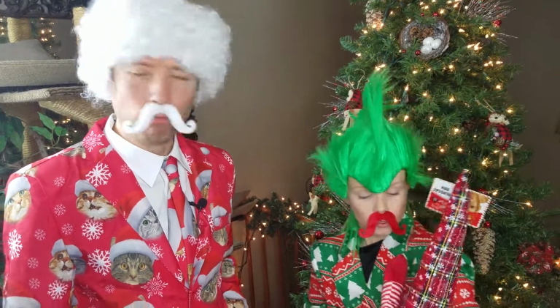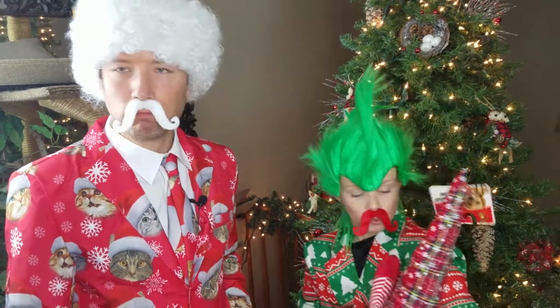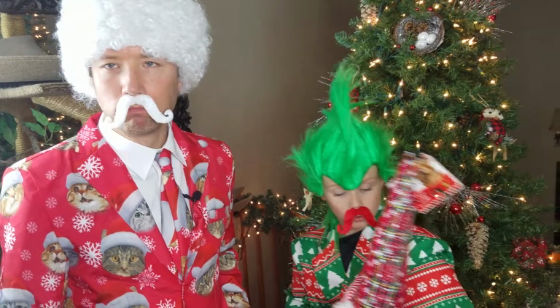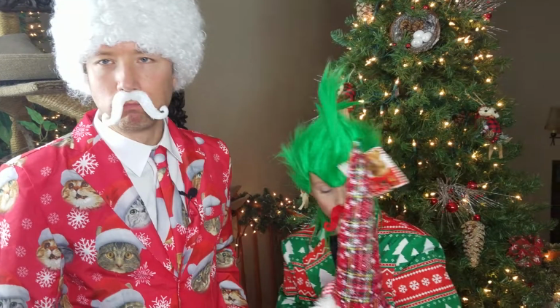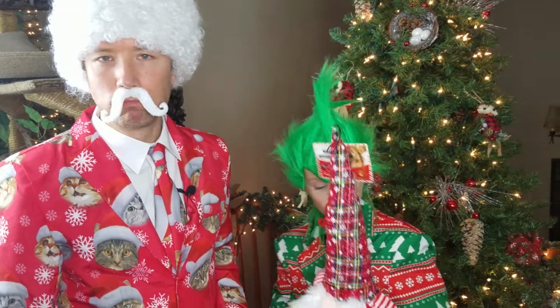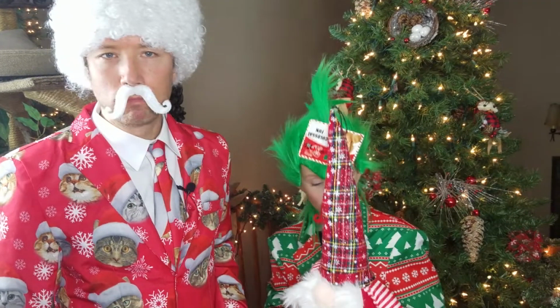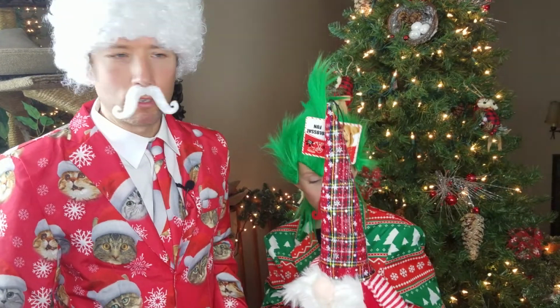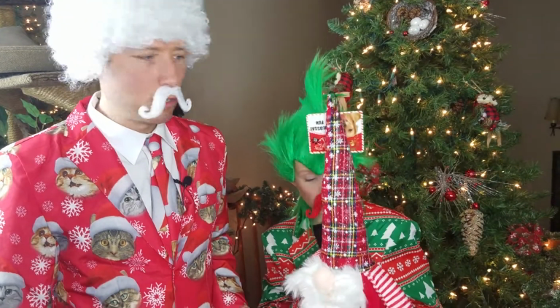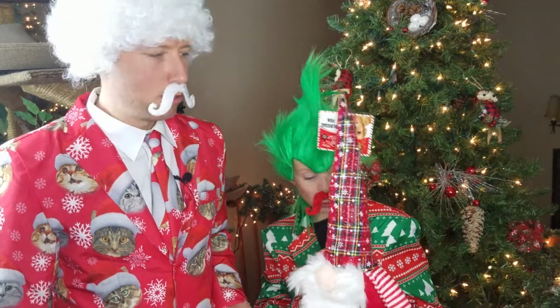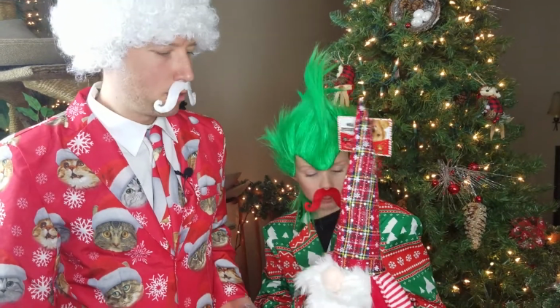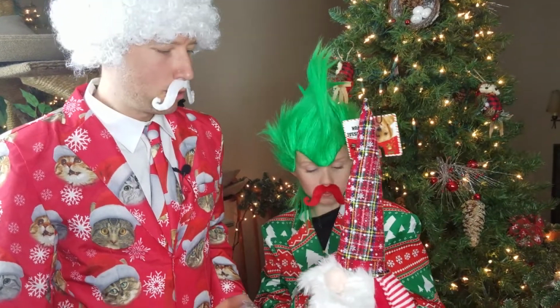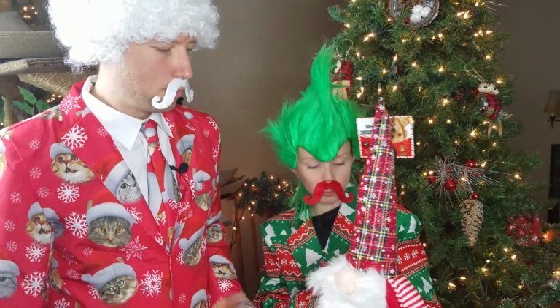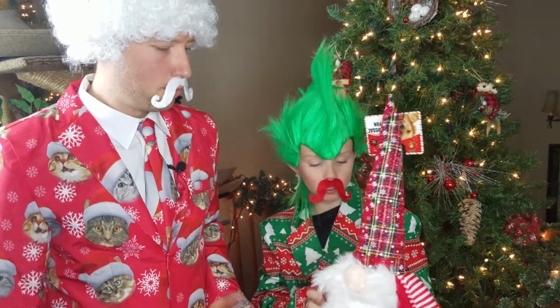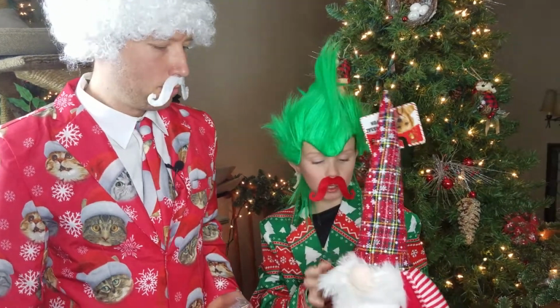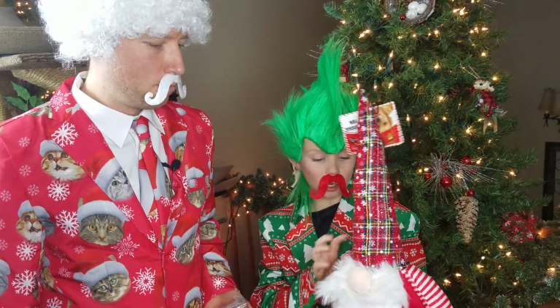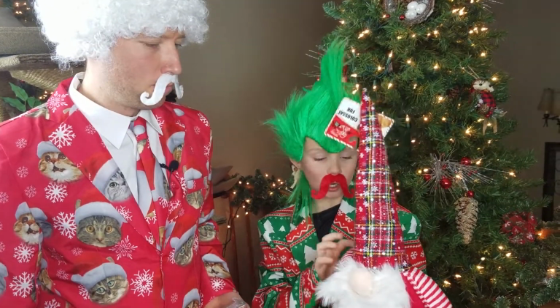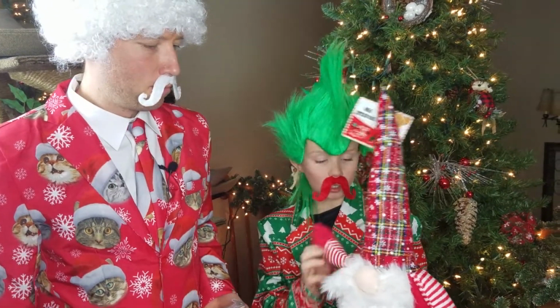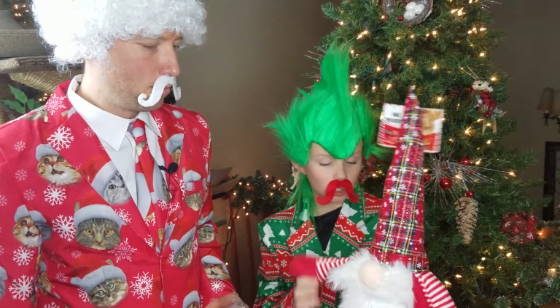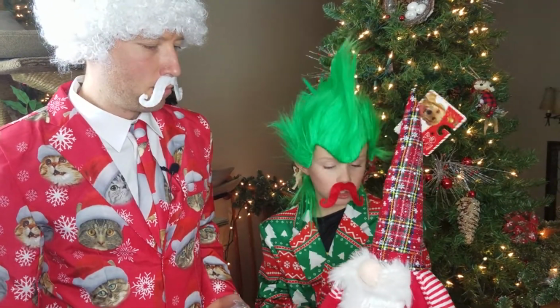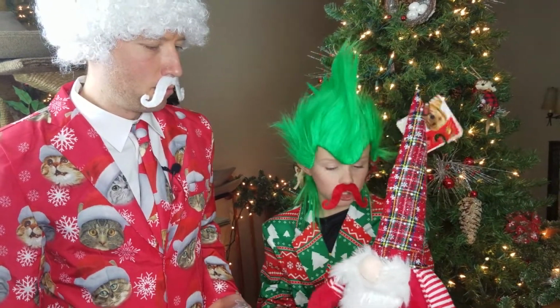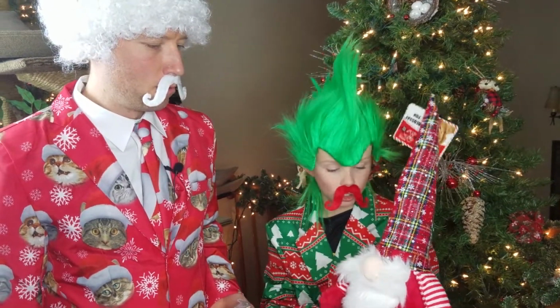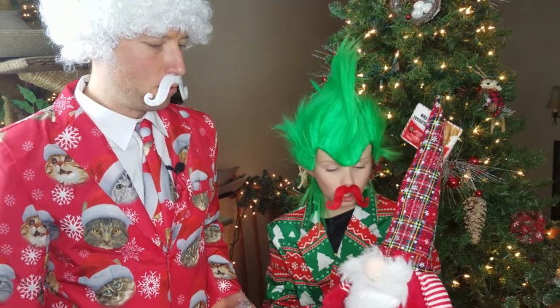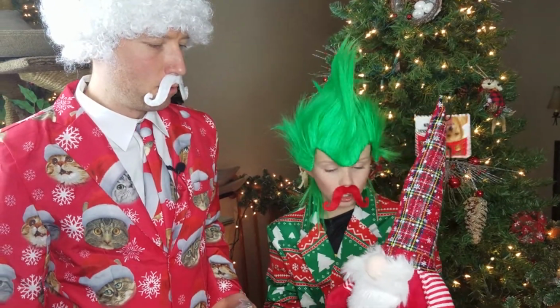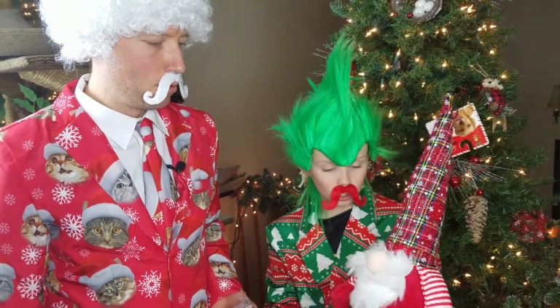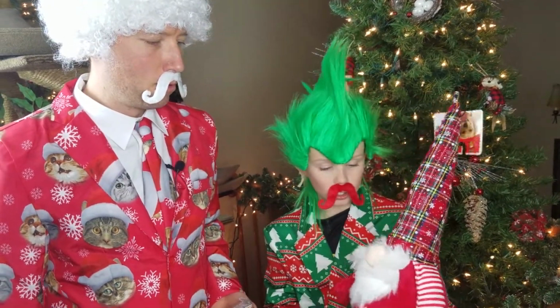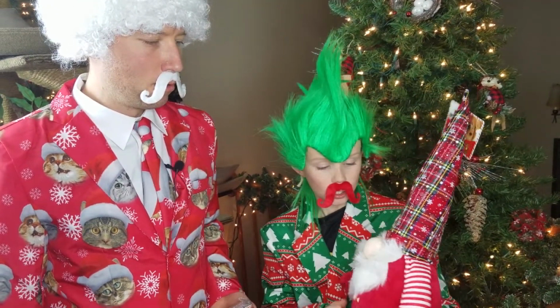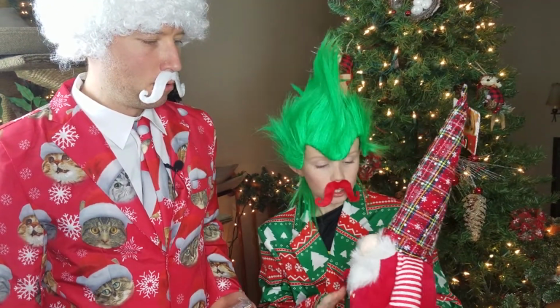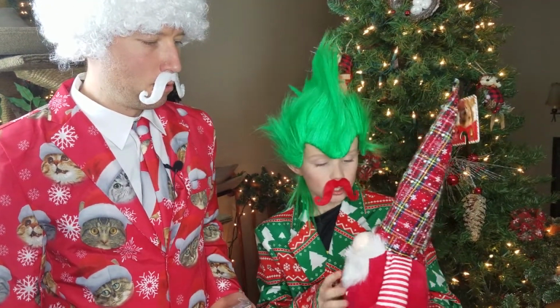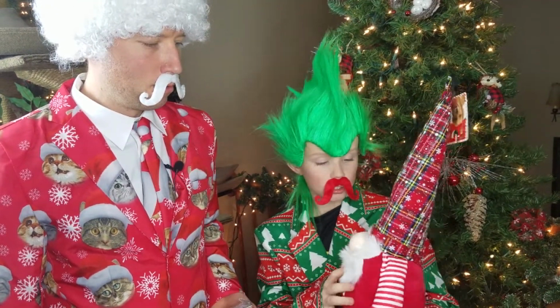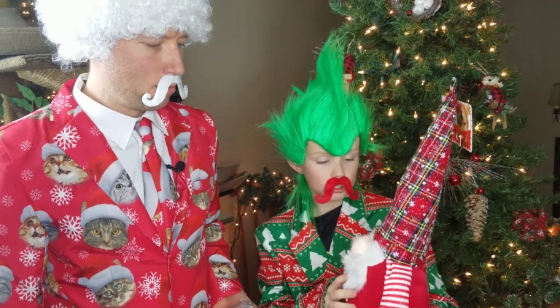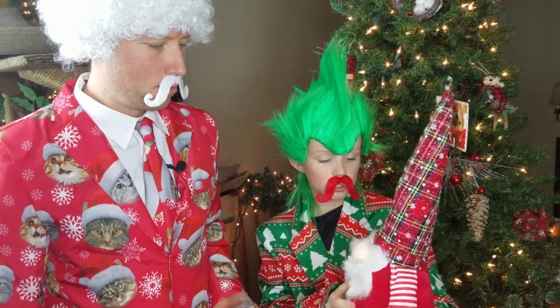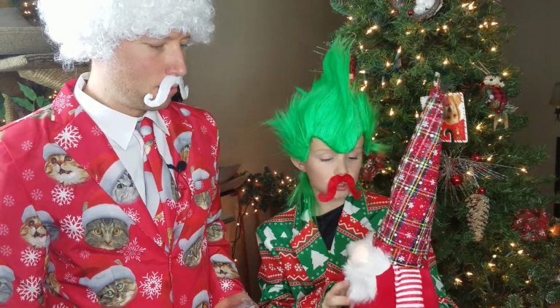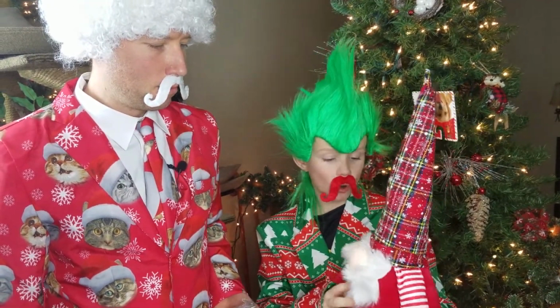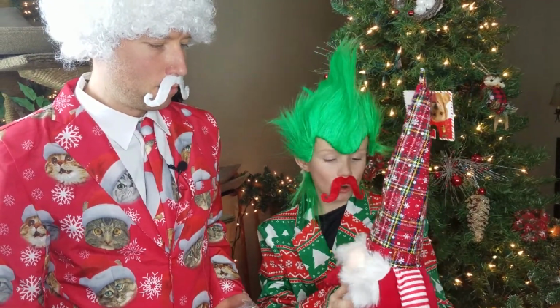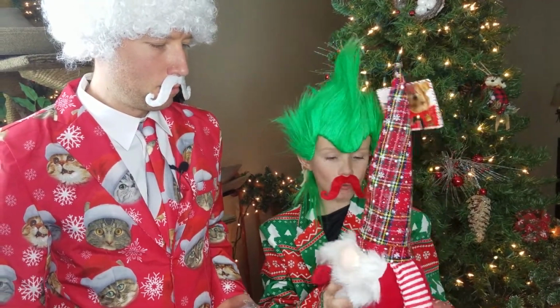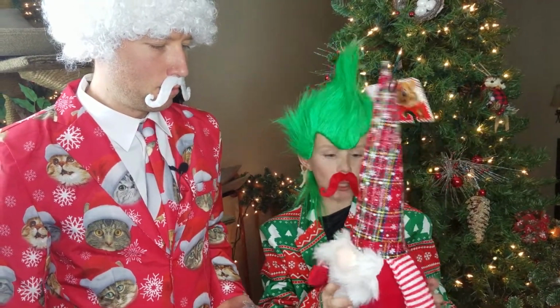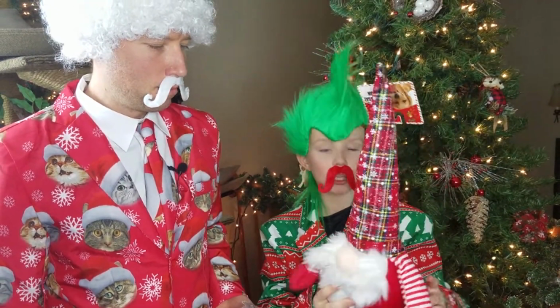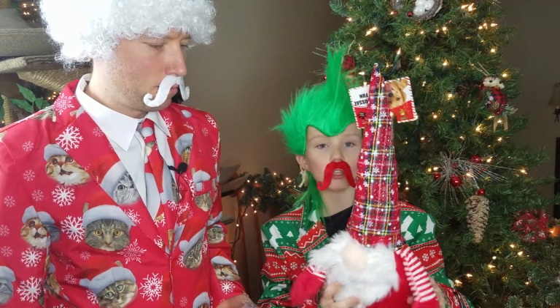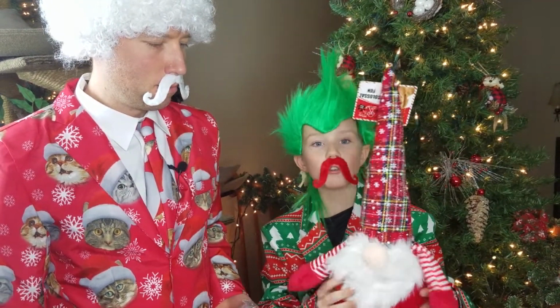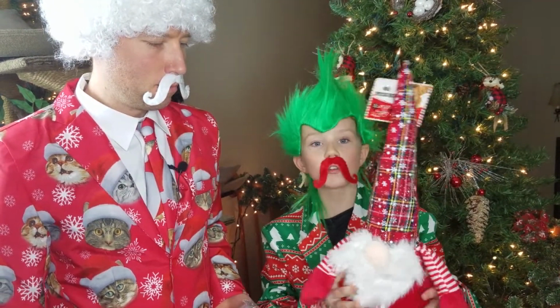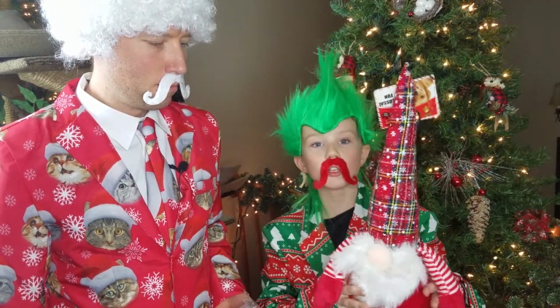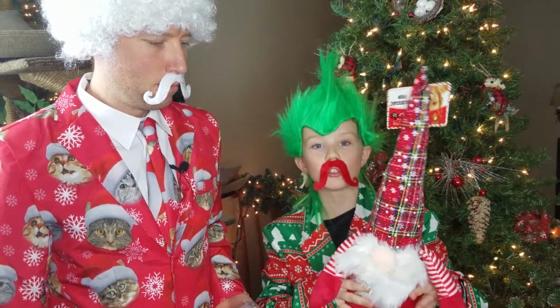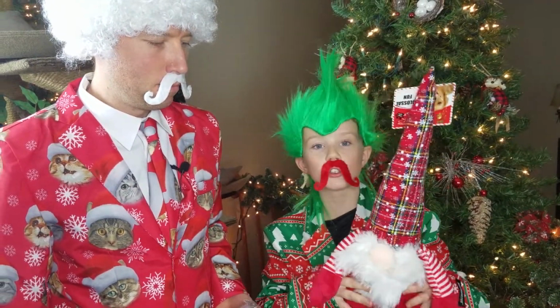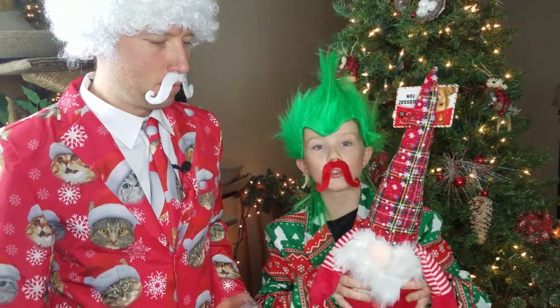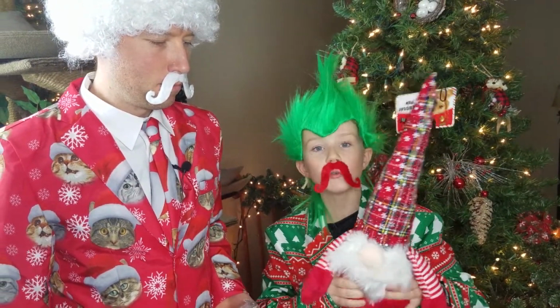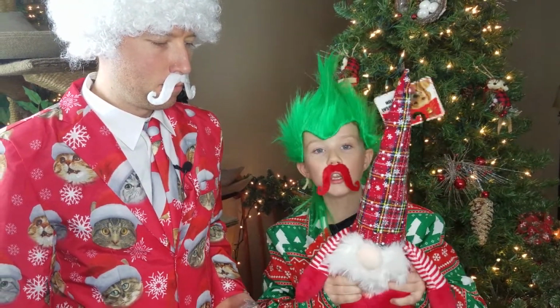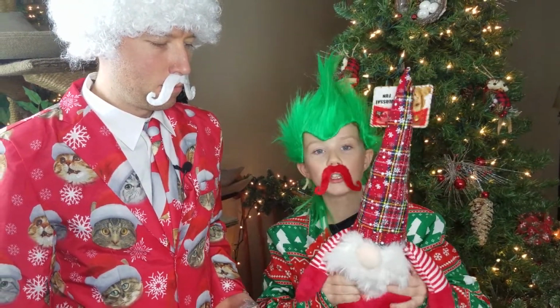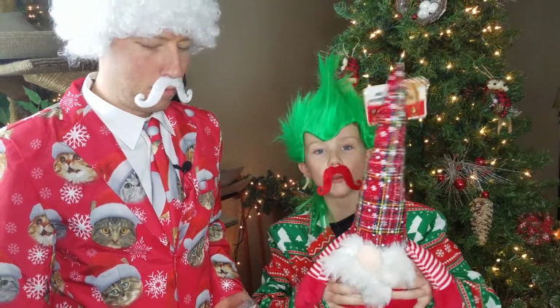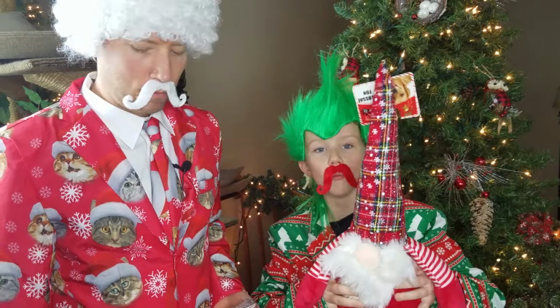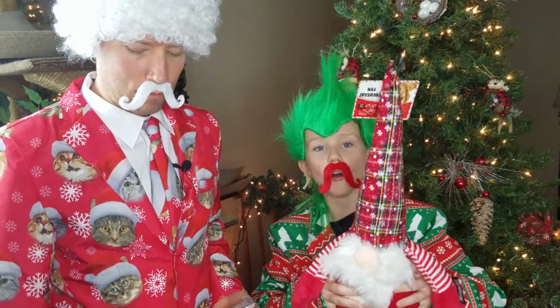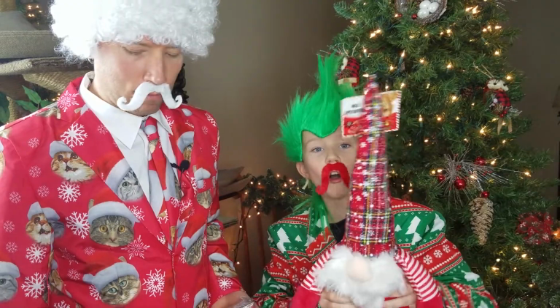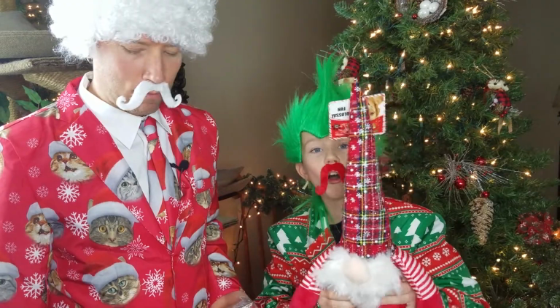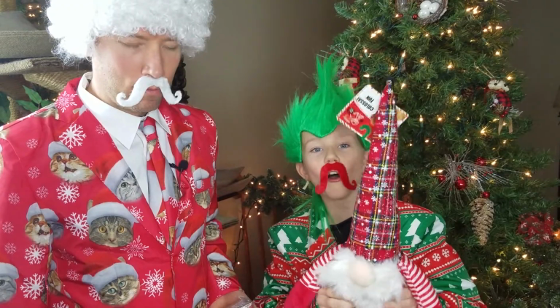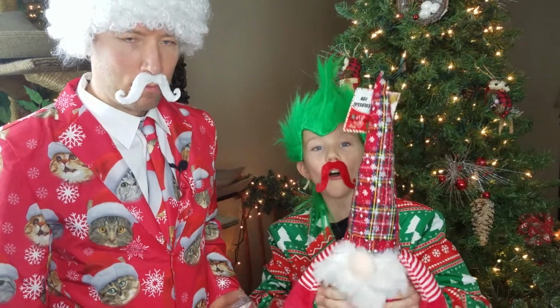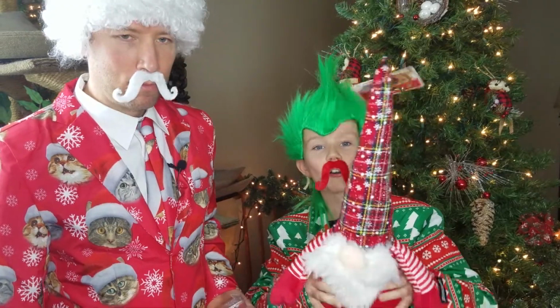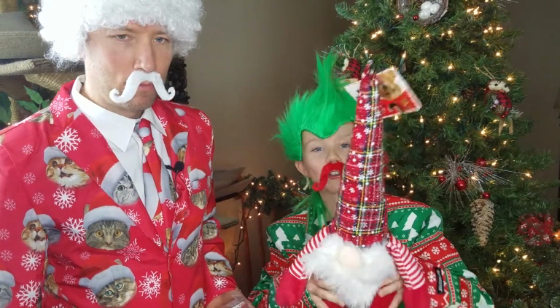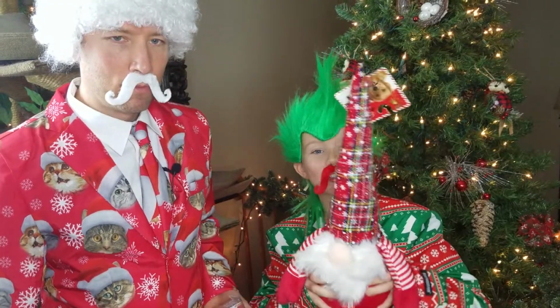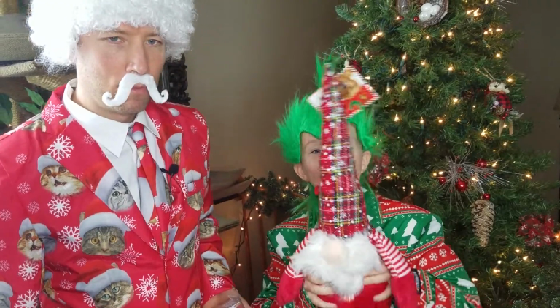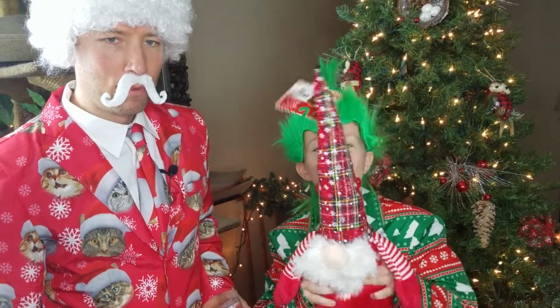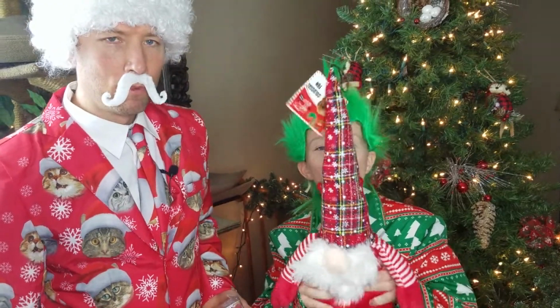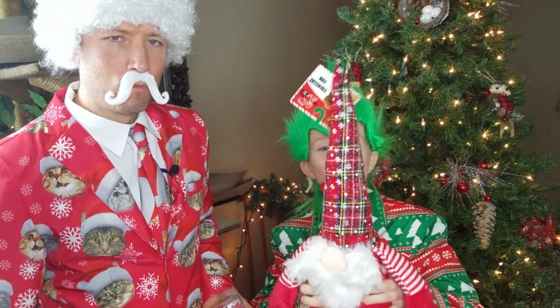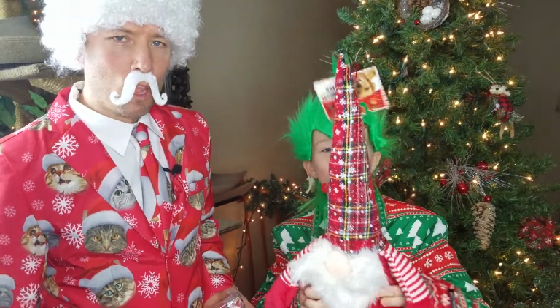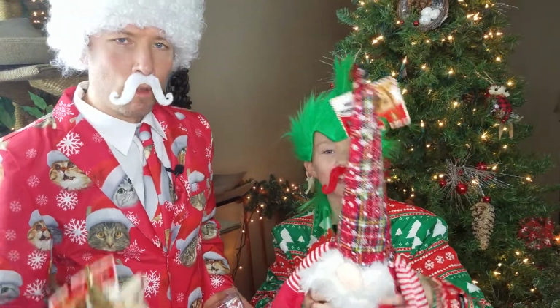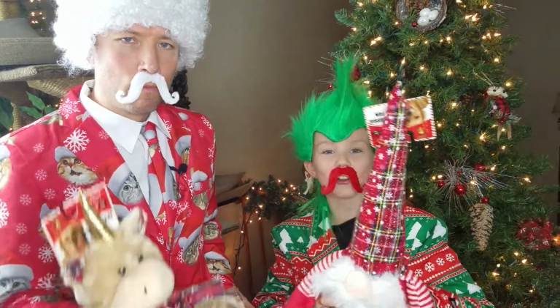Look at this big hunk of chunk. He's so big and you can squeeze him all day long.